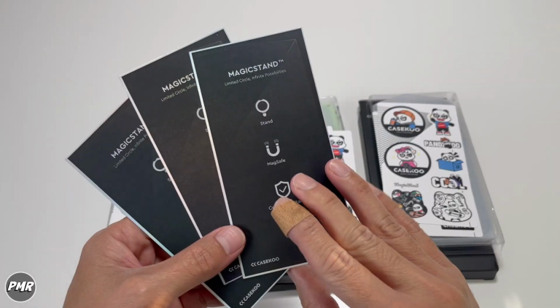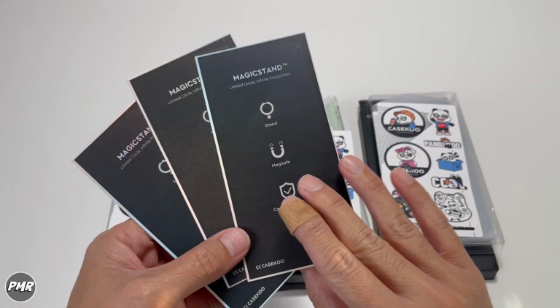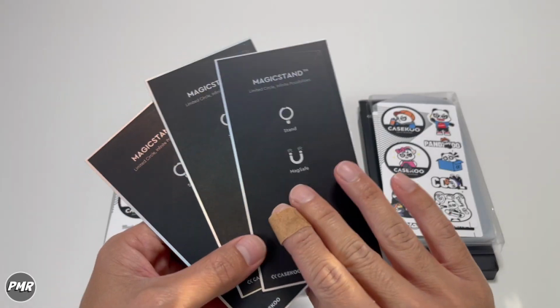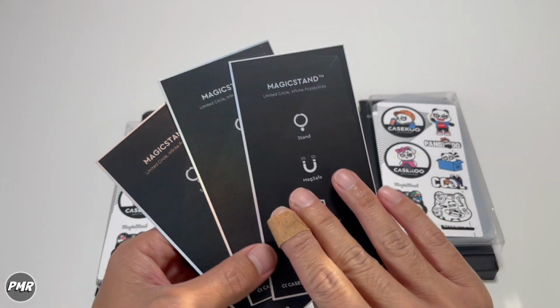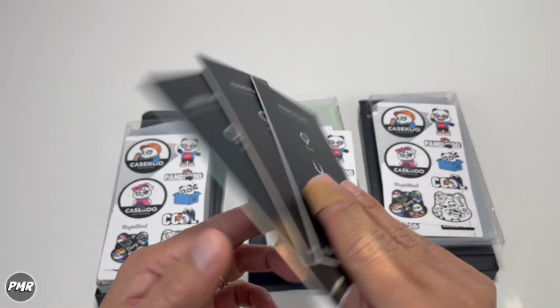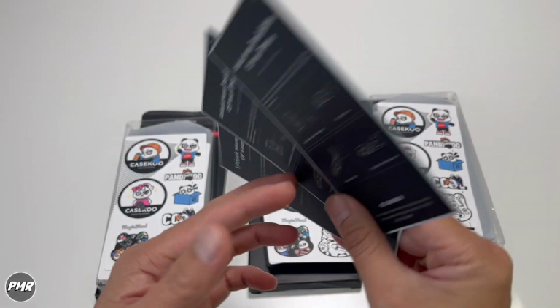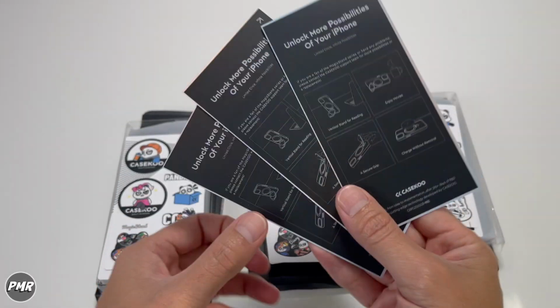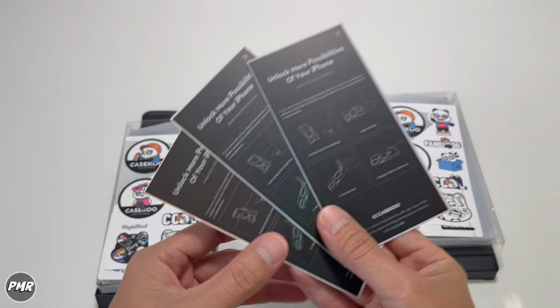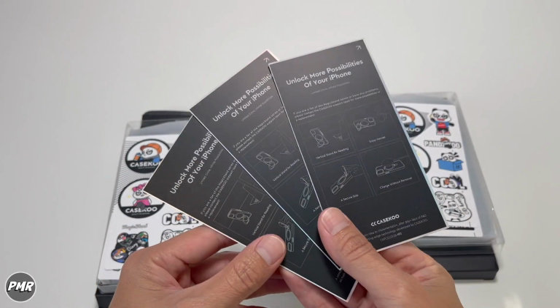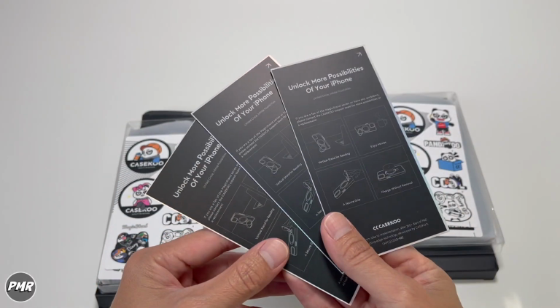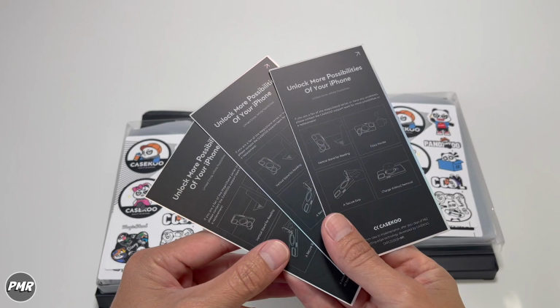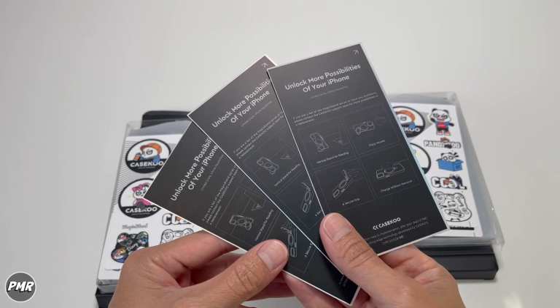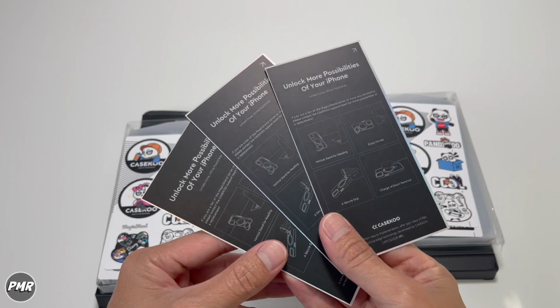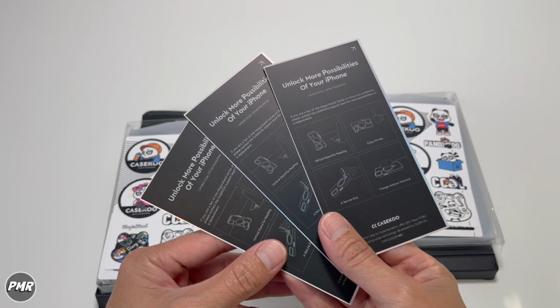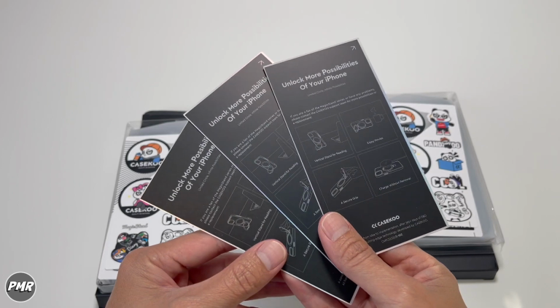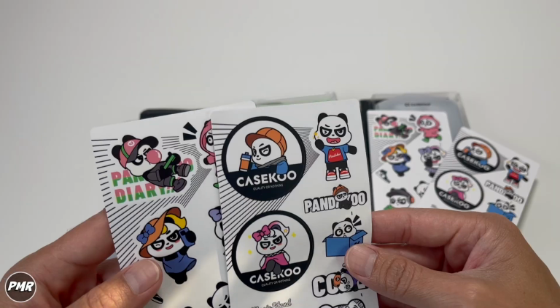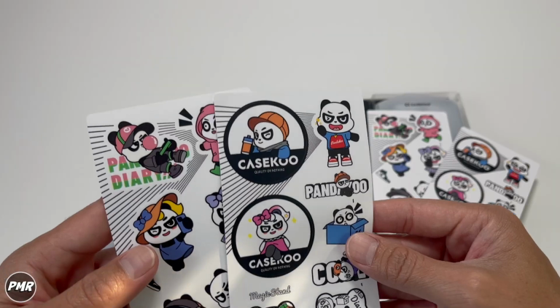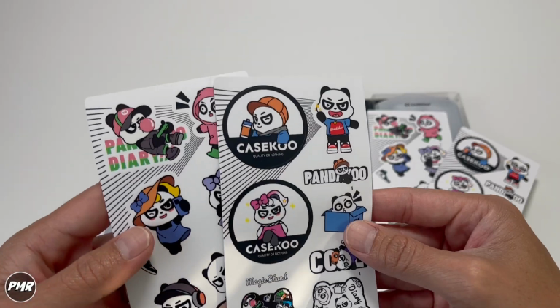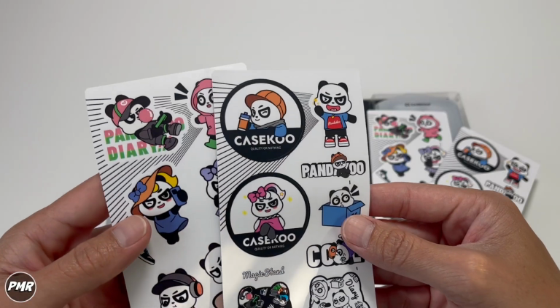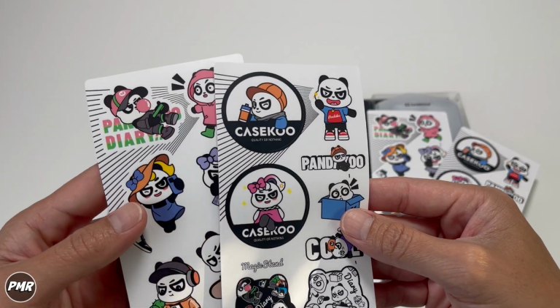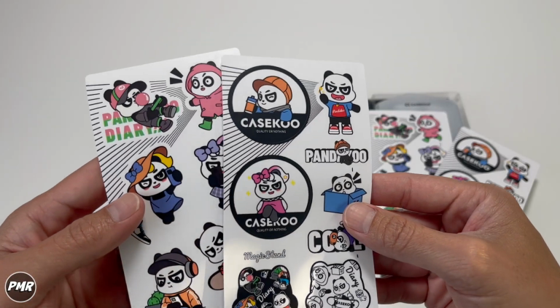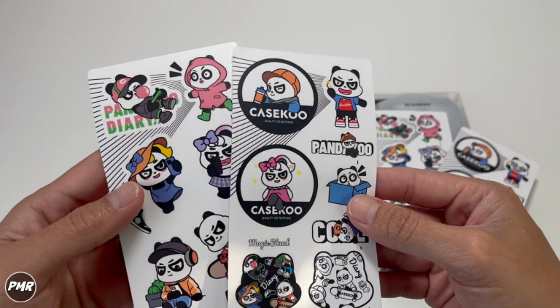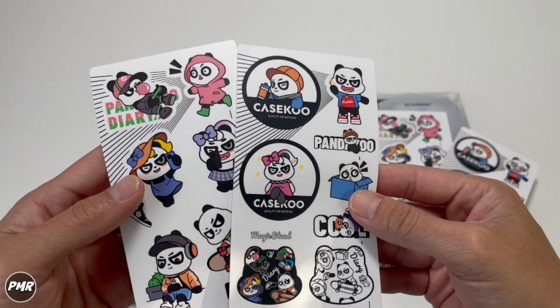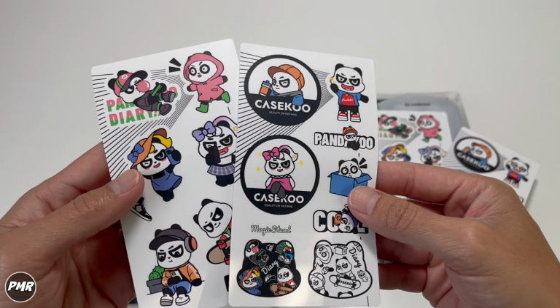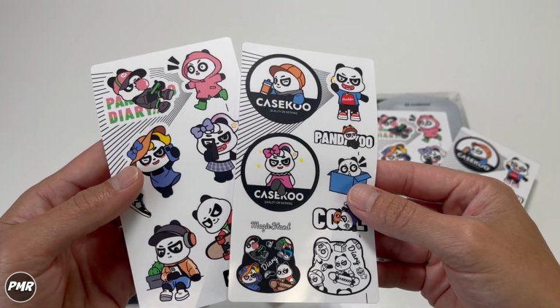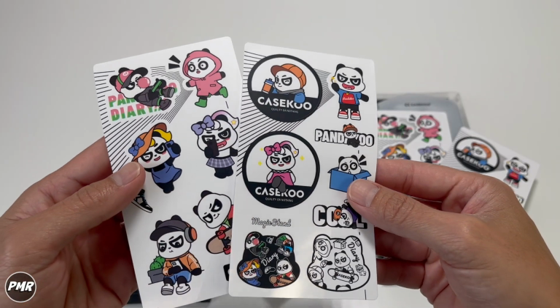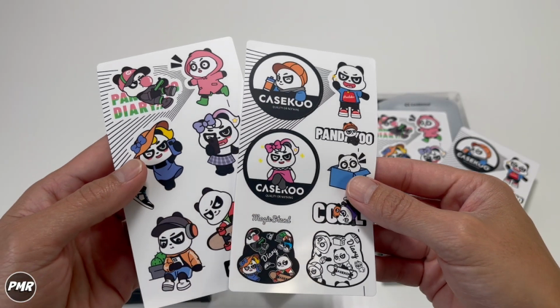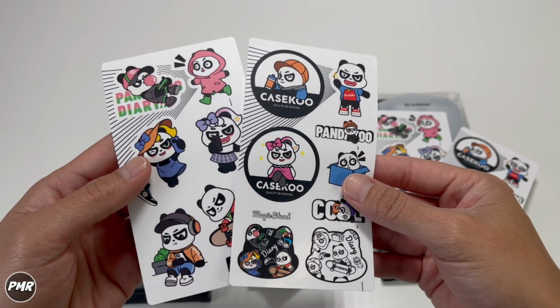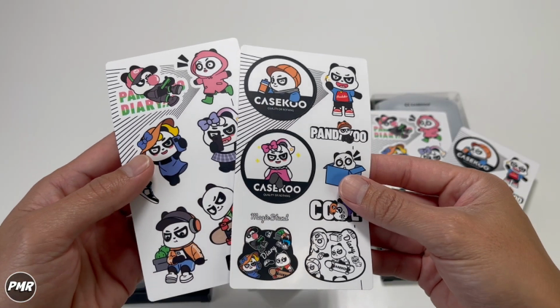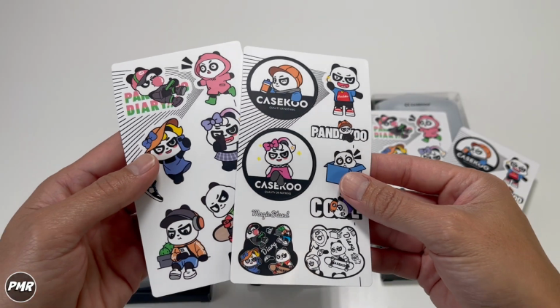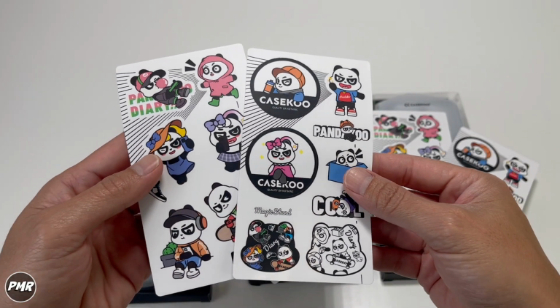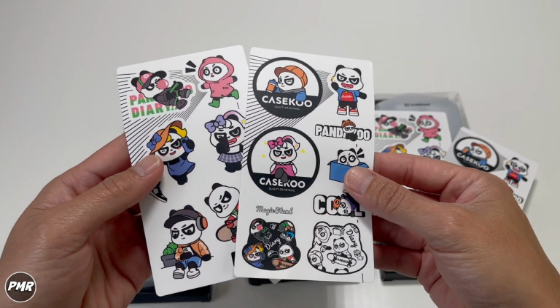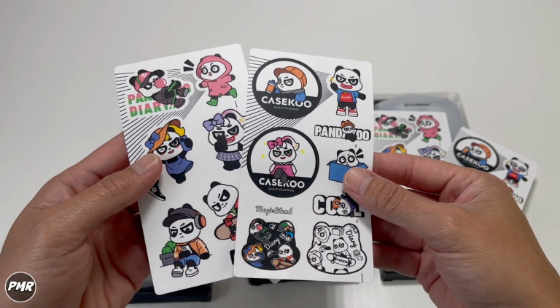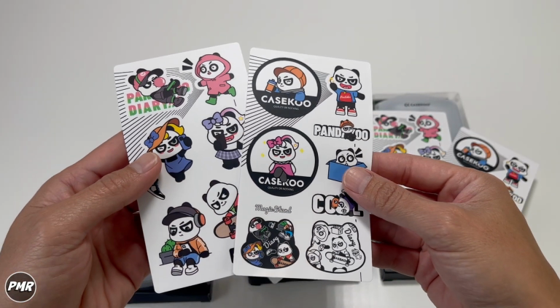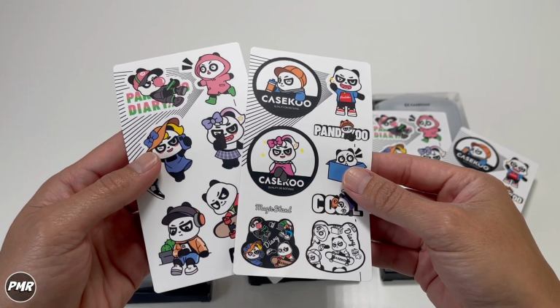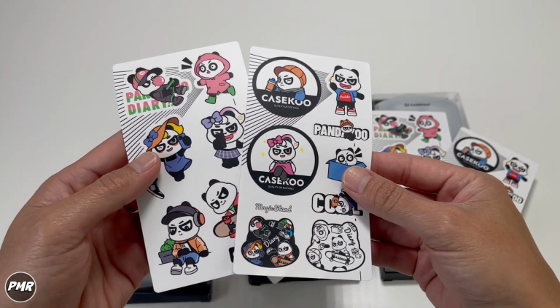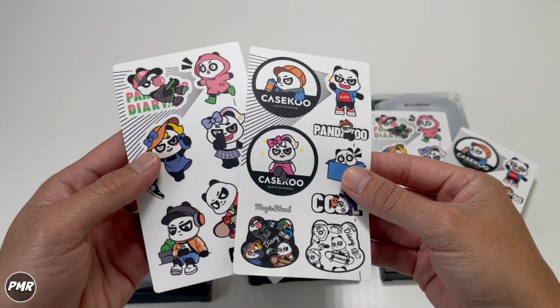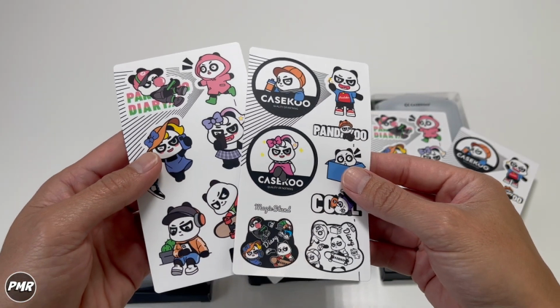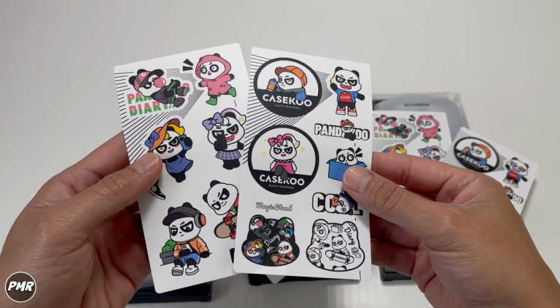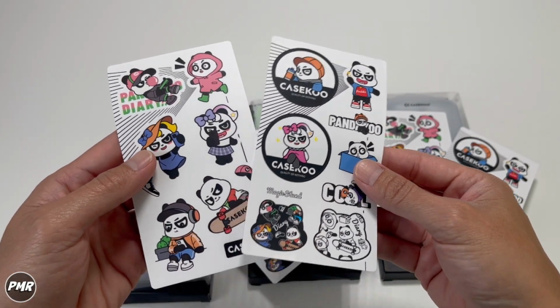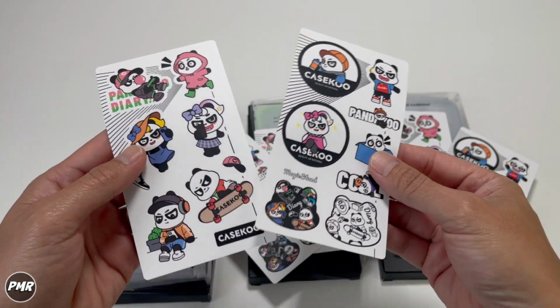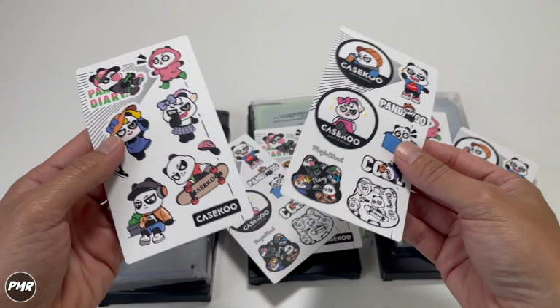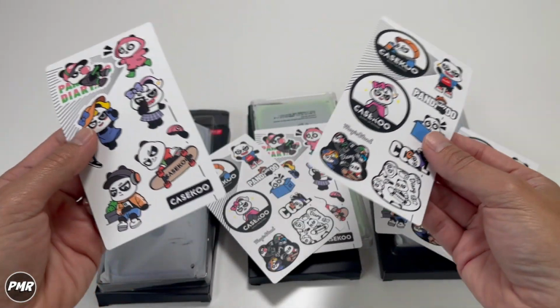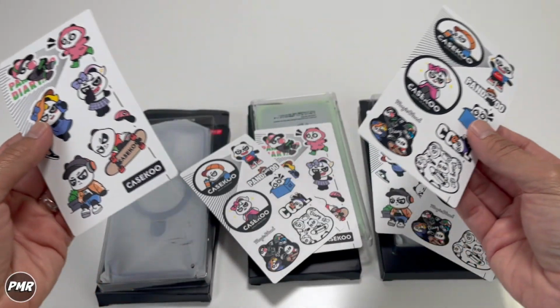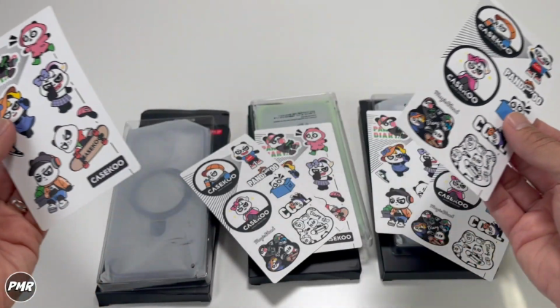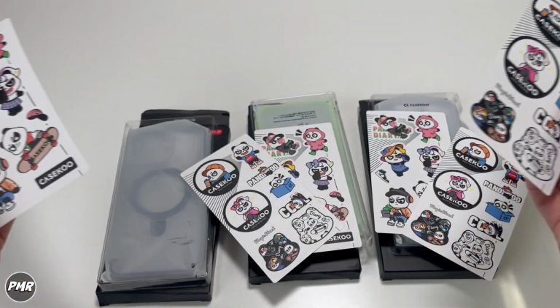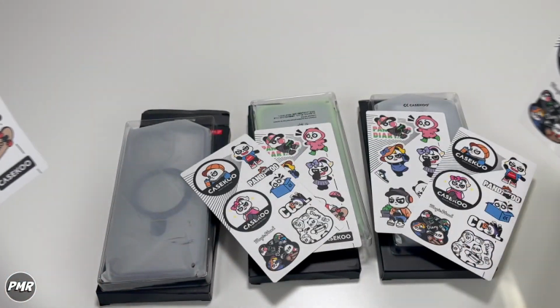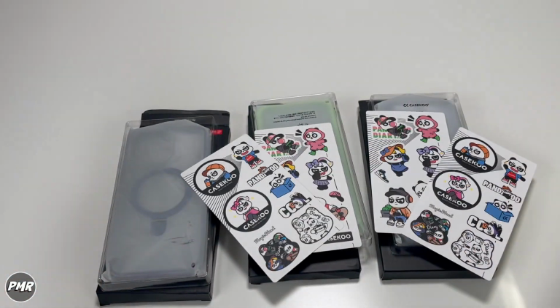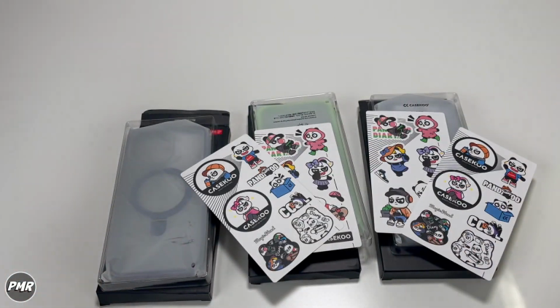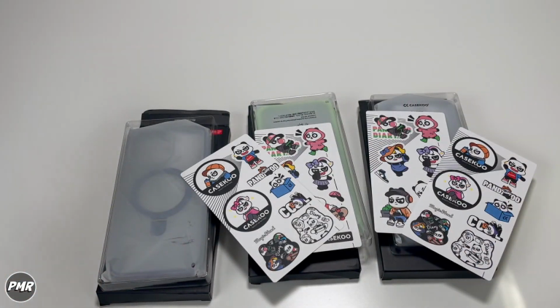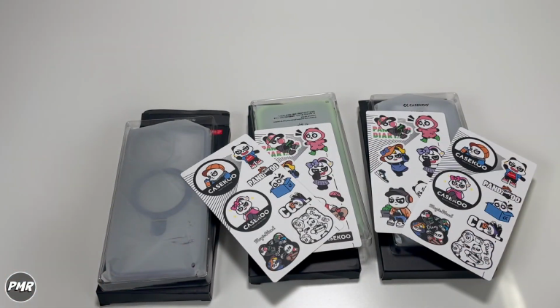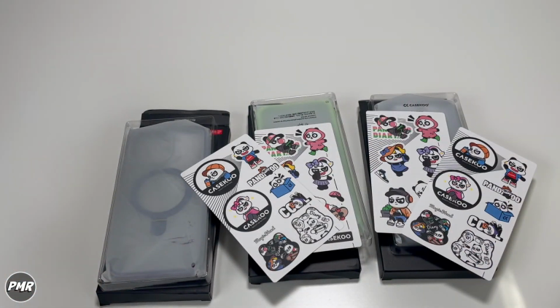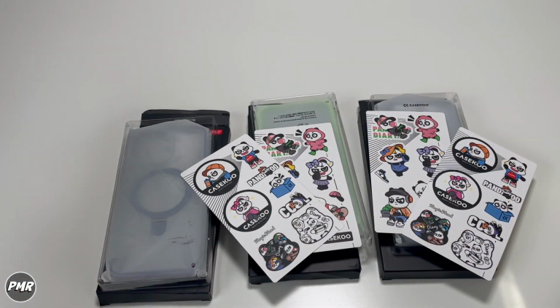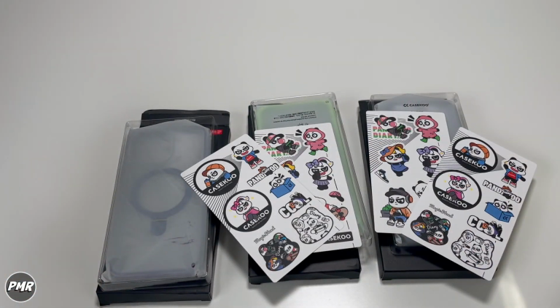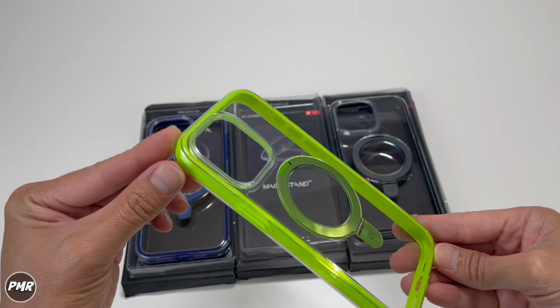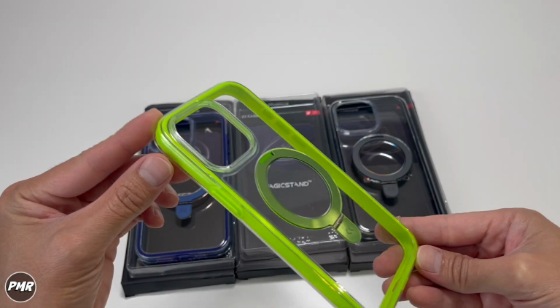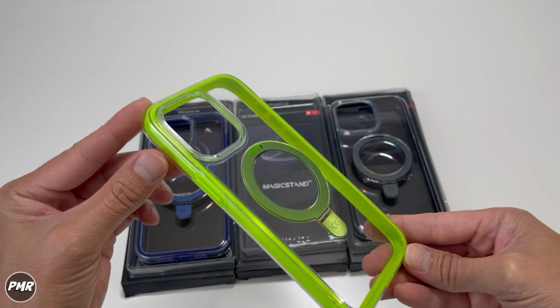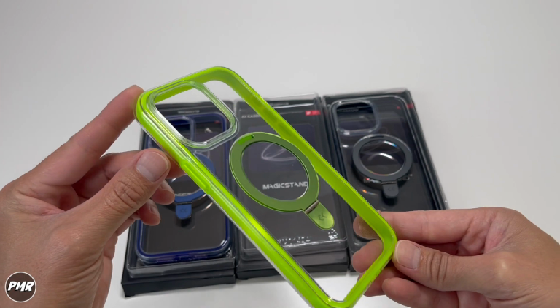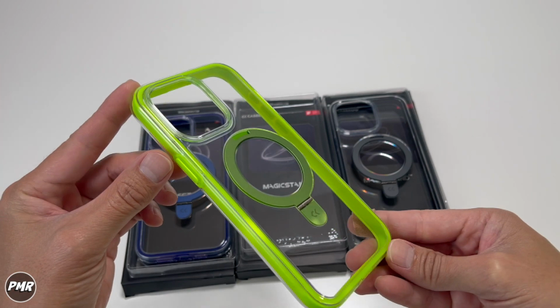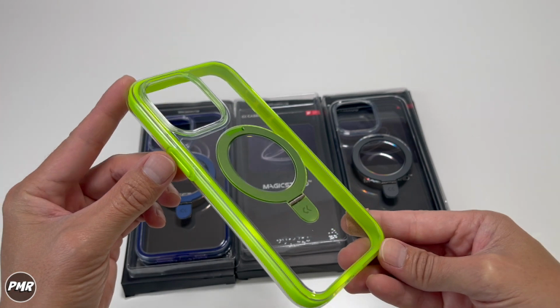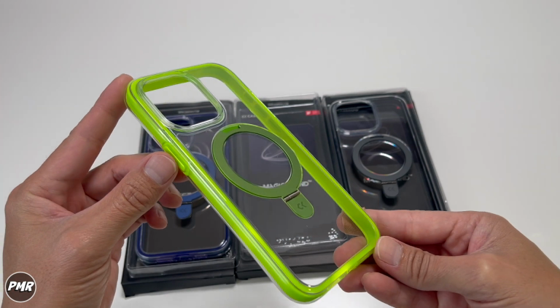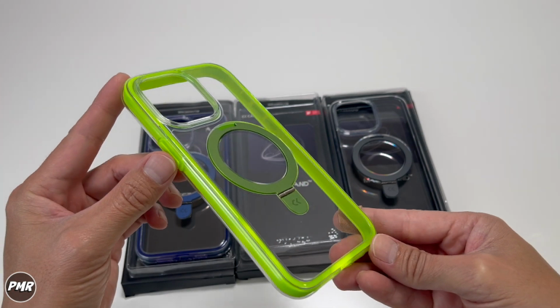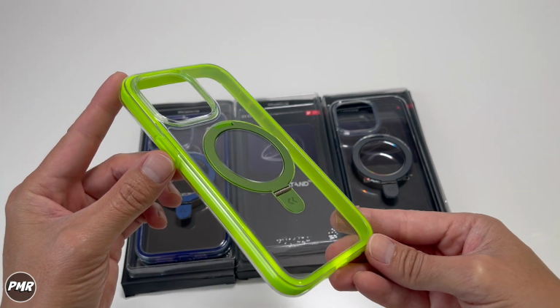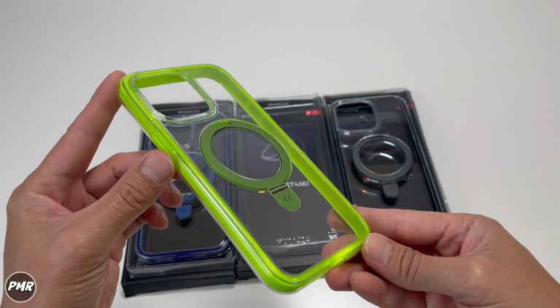What's inside the box? You have instructions, KSKU decals — that's actually extra, which is nice. You can slap them on your phone case. Then we have your case.